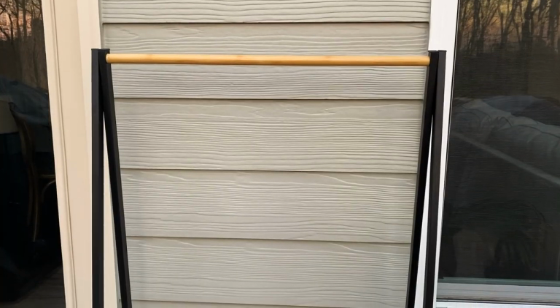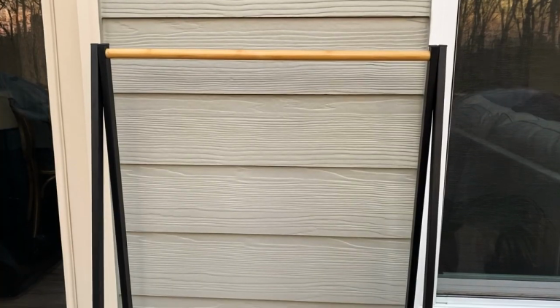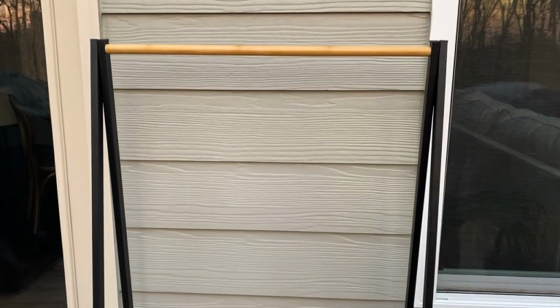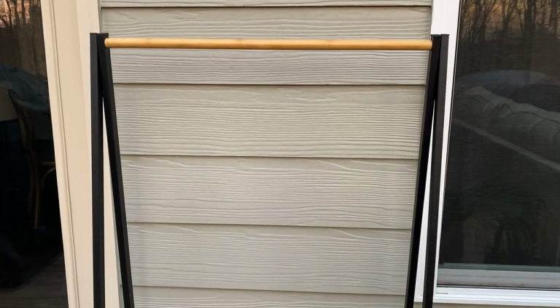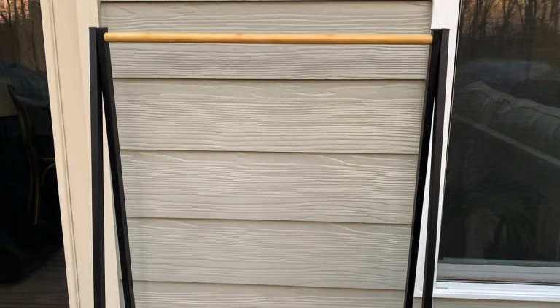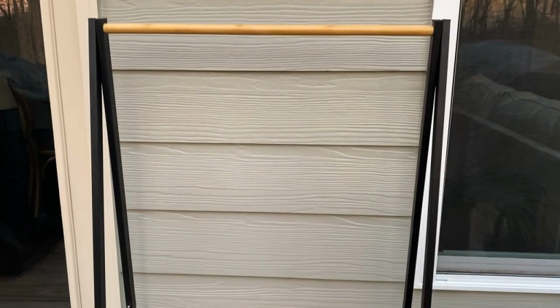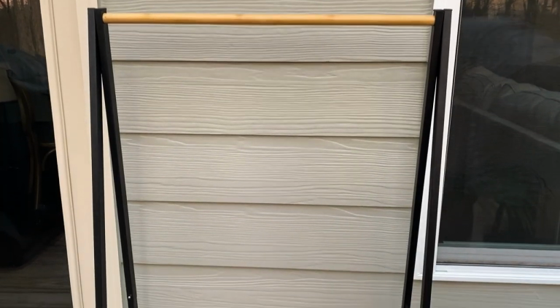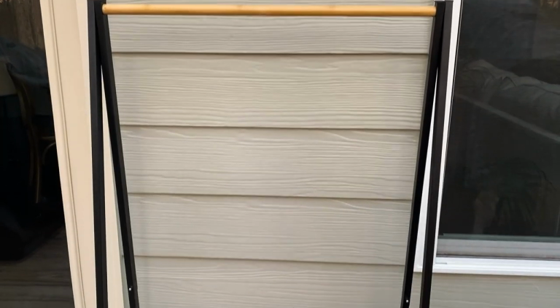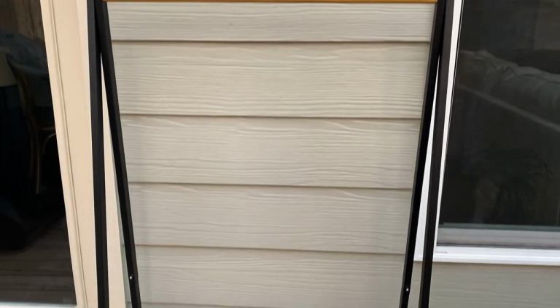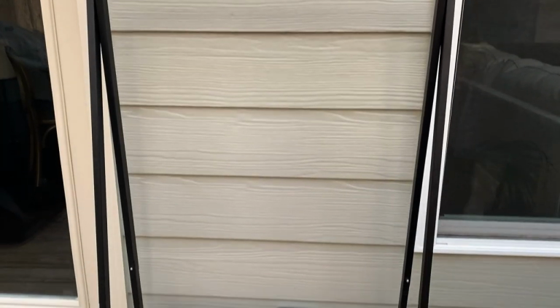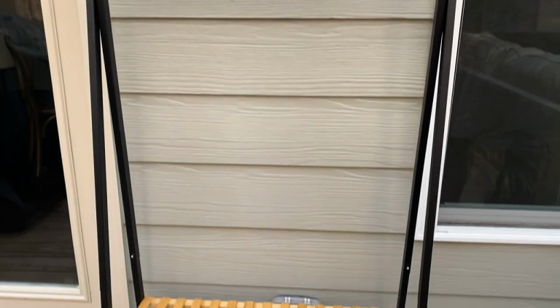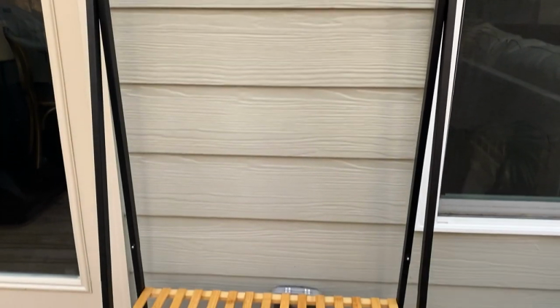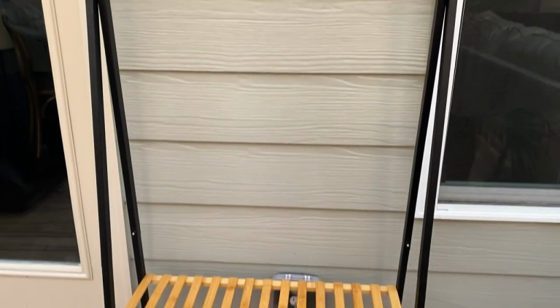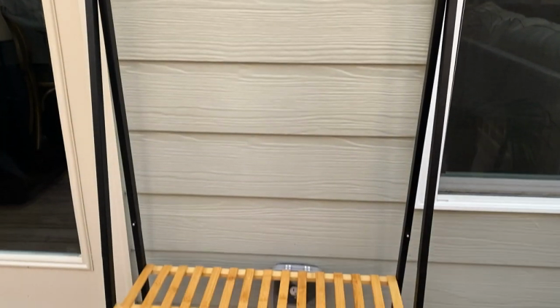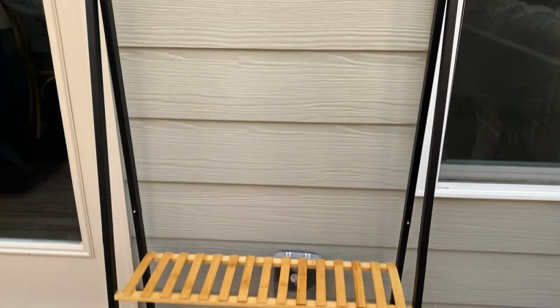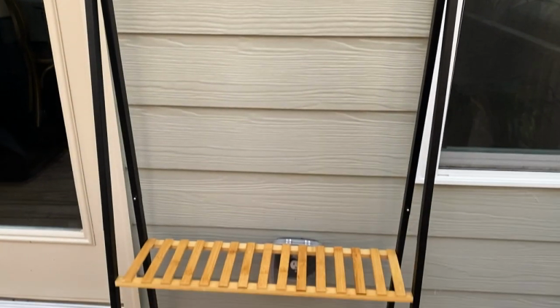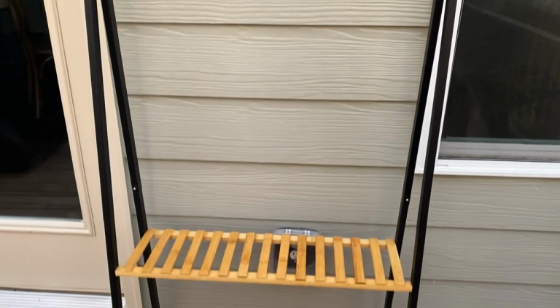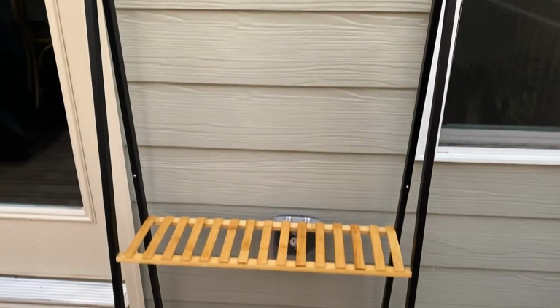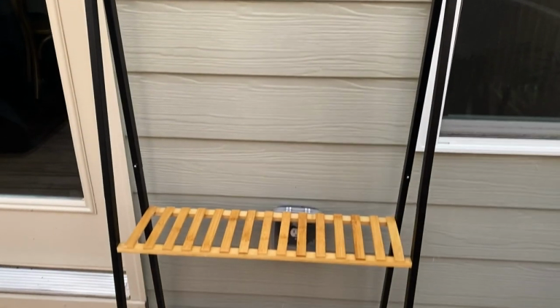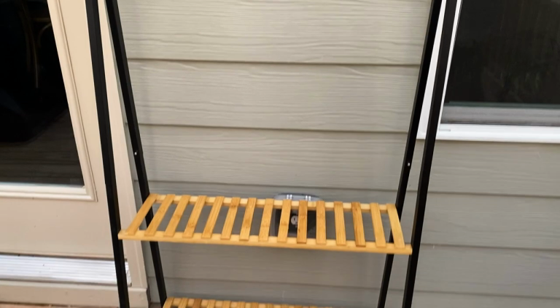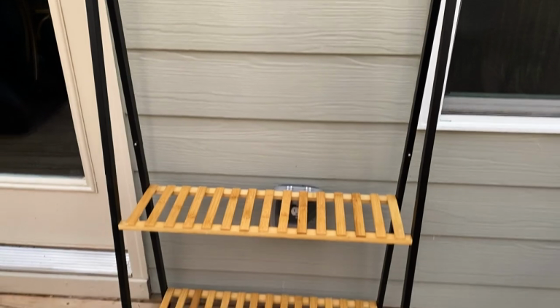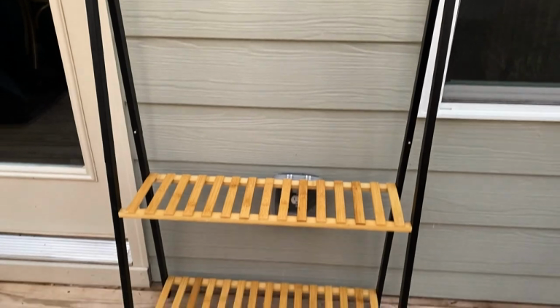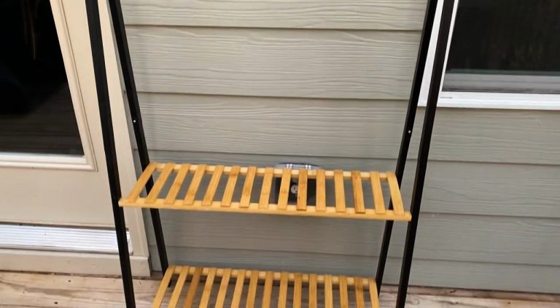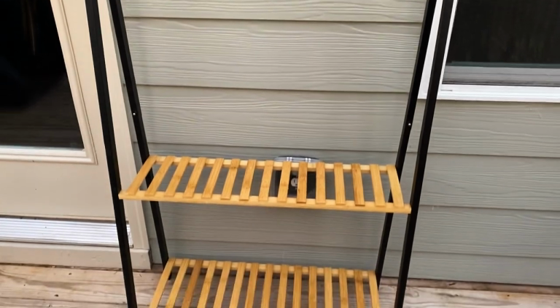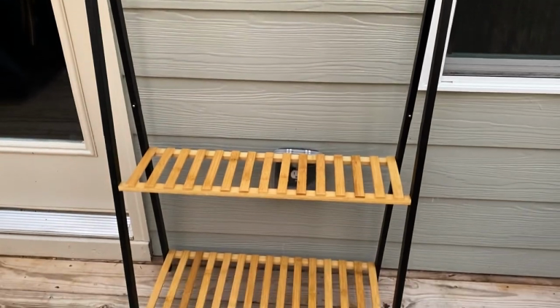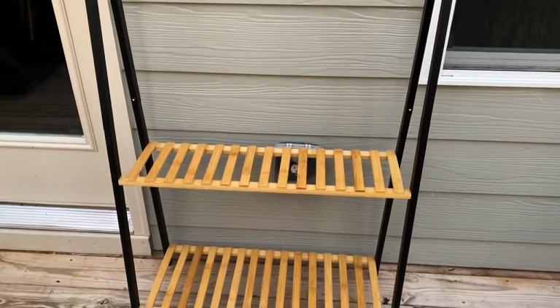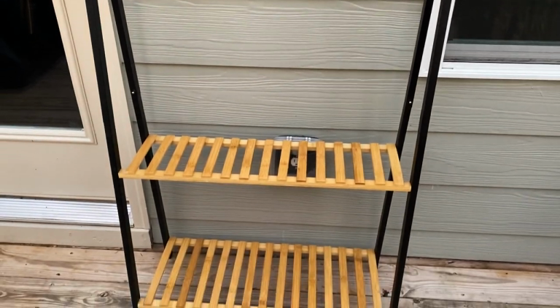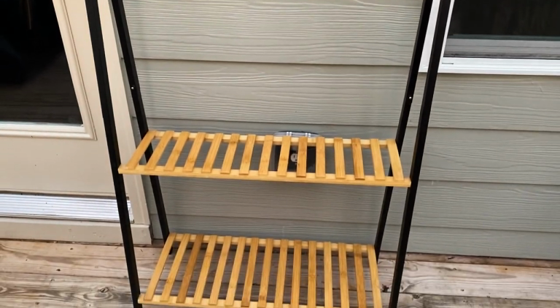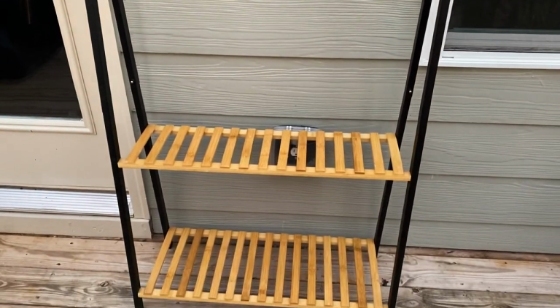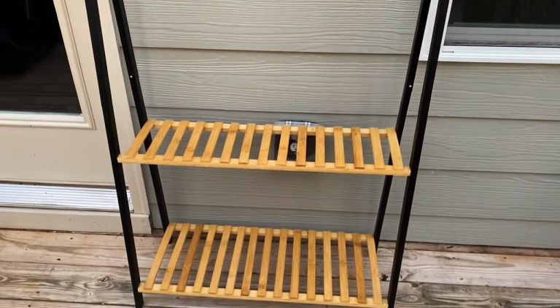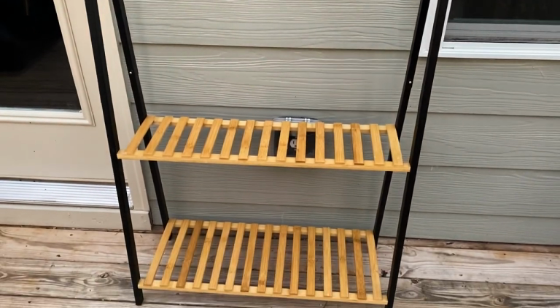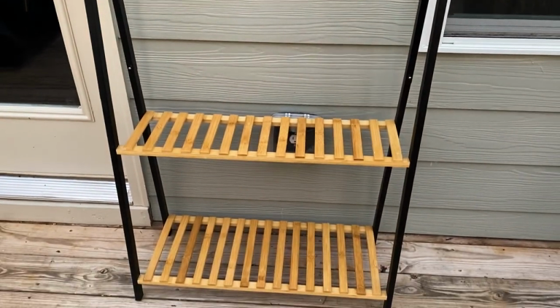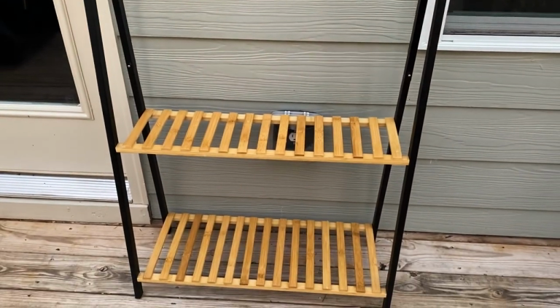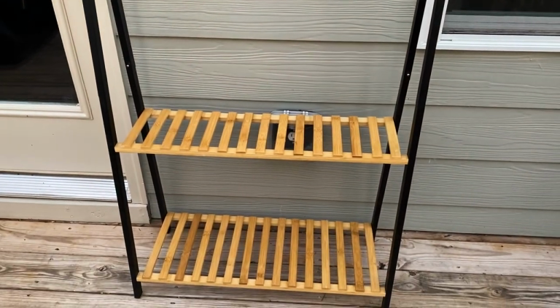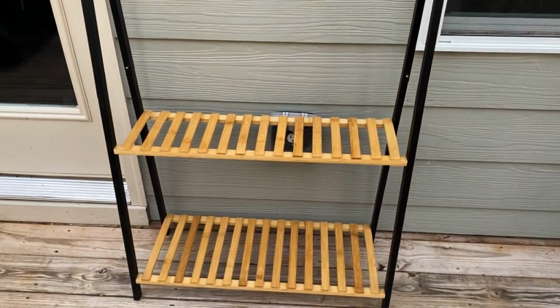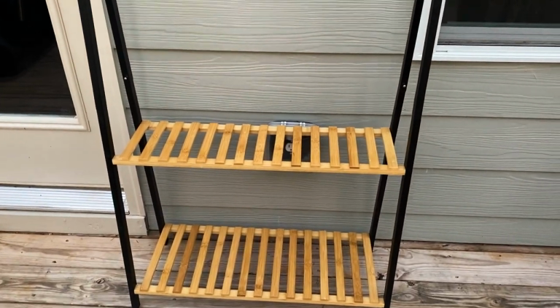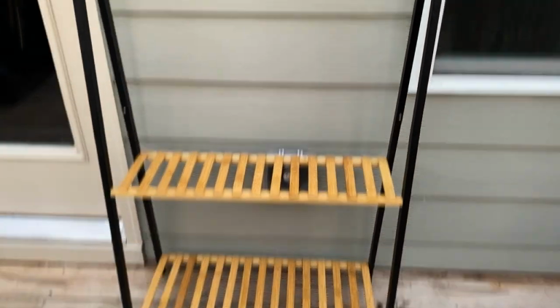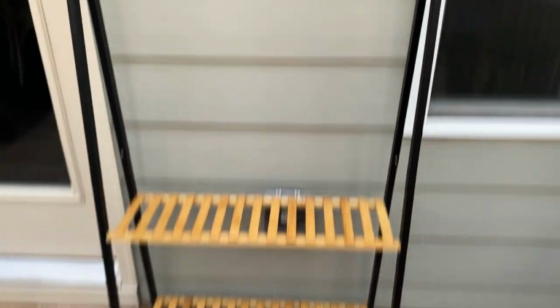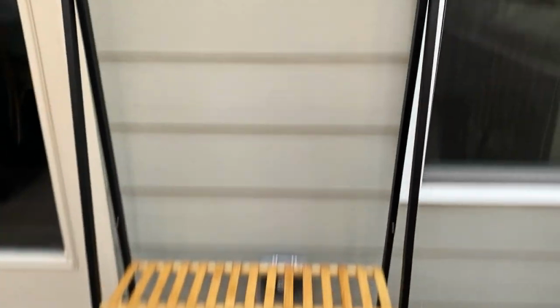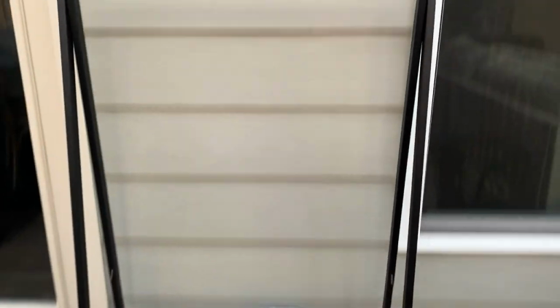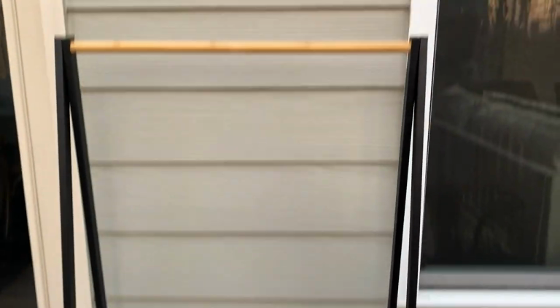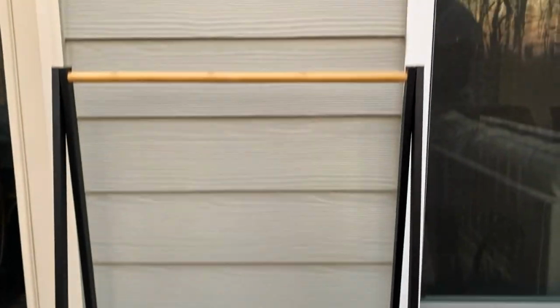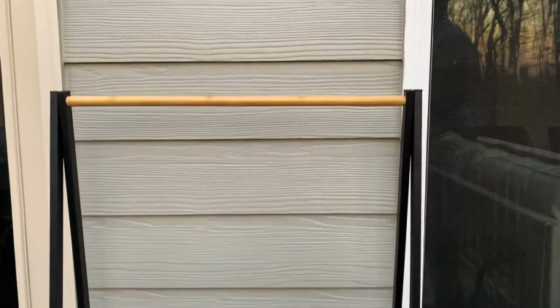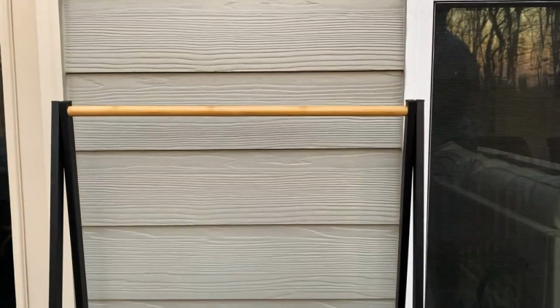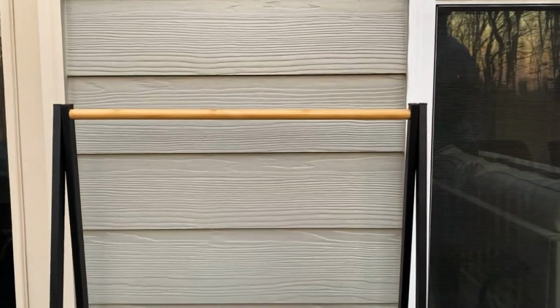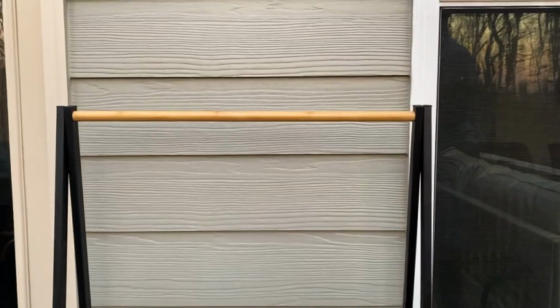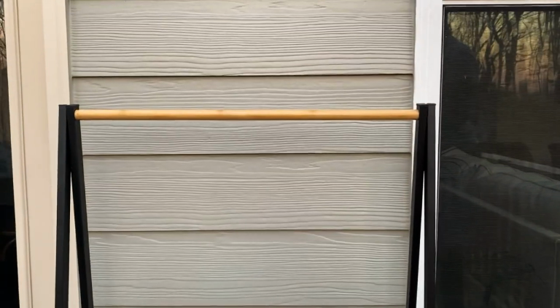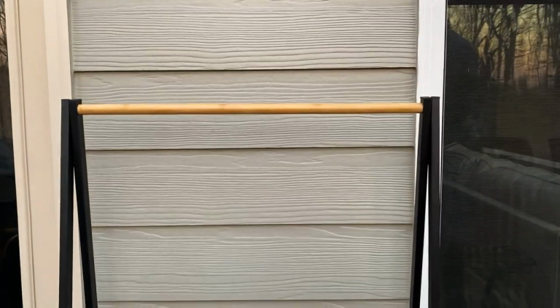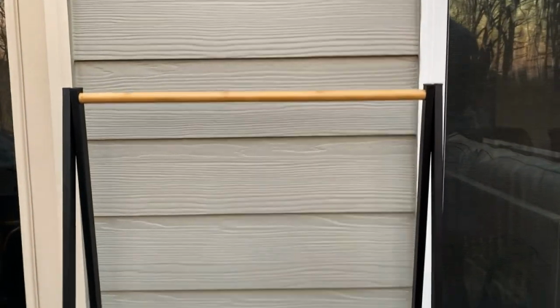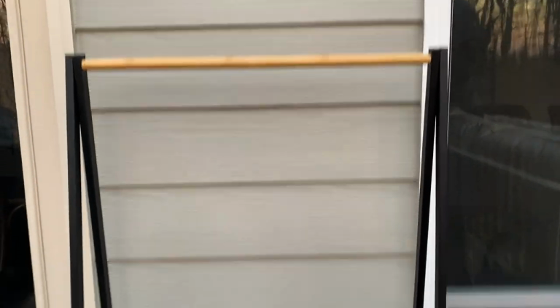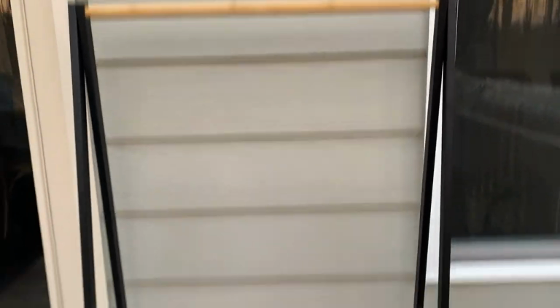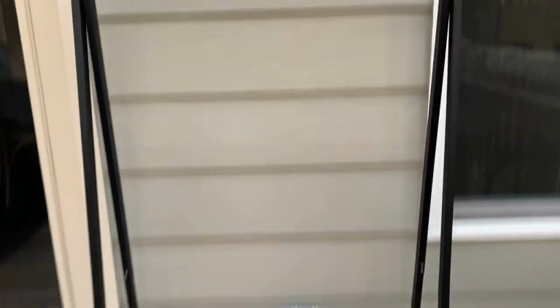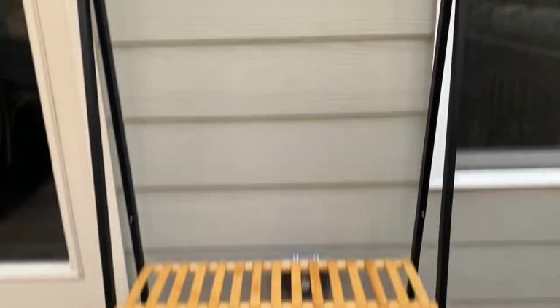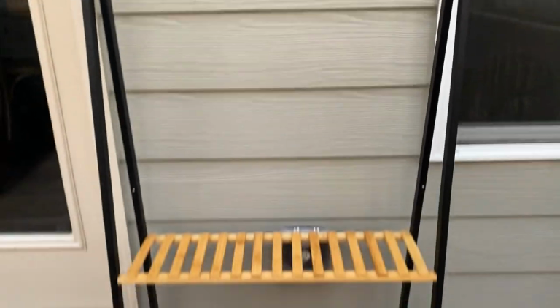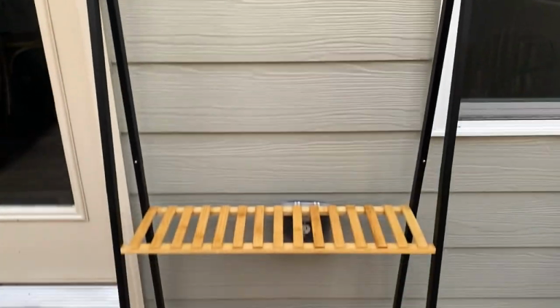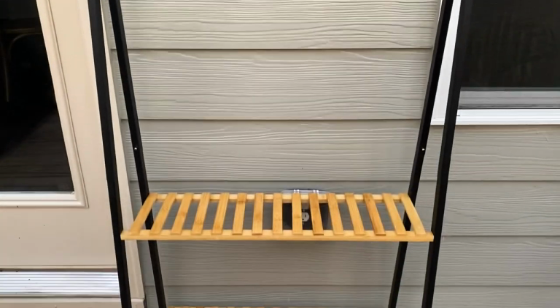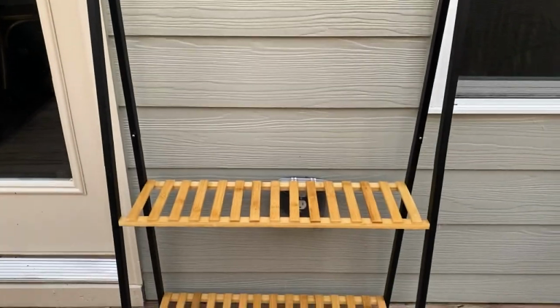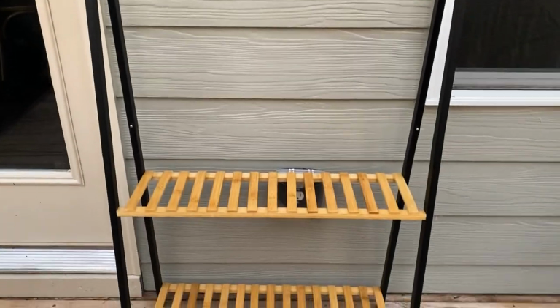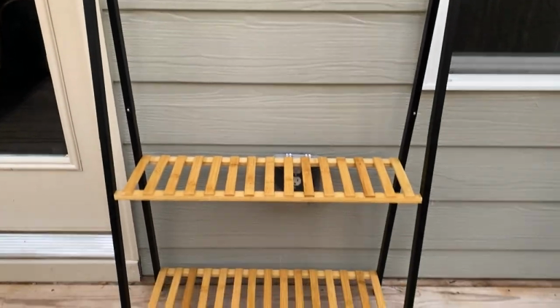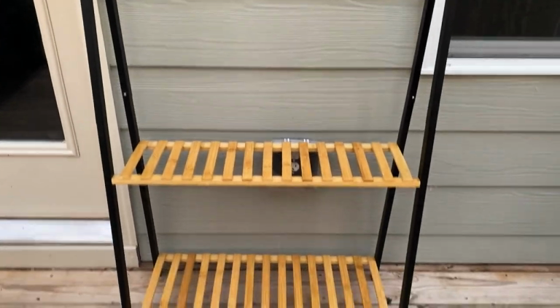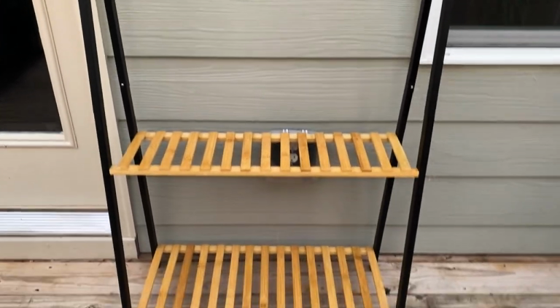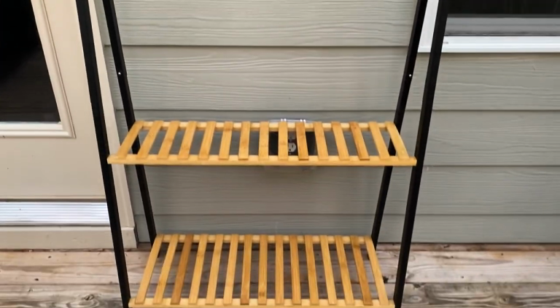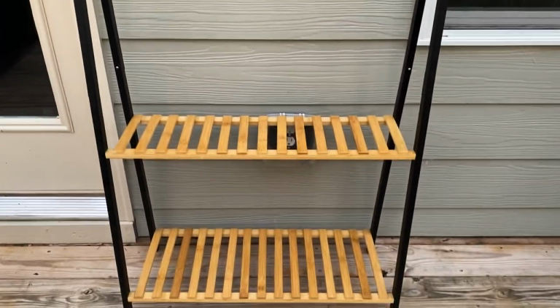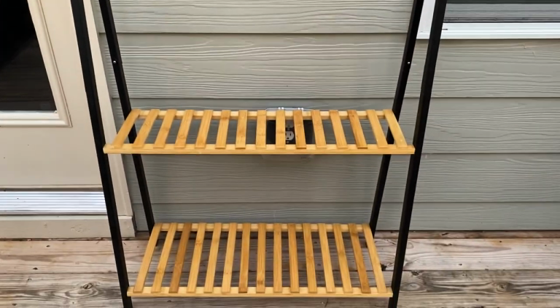Here's what it looks like put together. It has space for hanging and it also has two shelves.